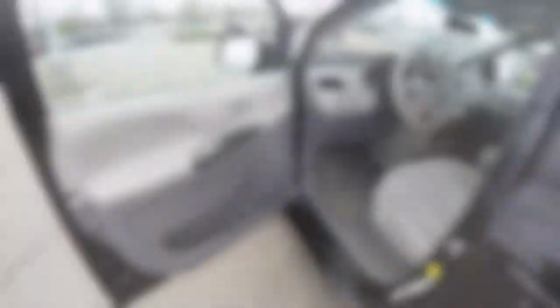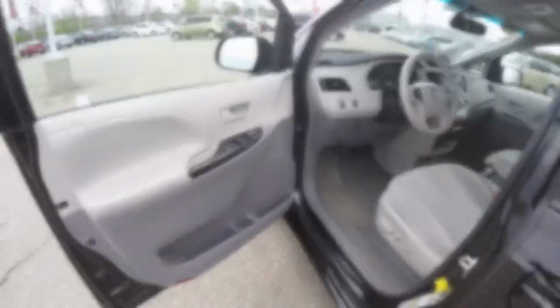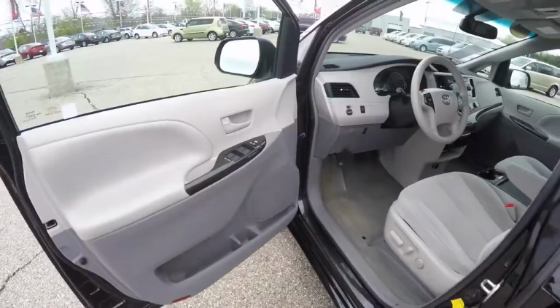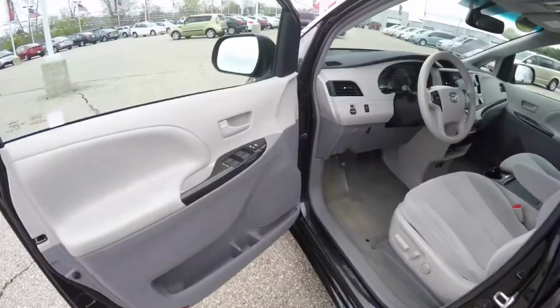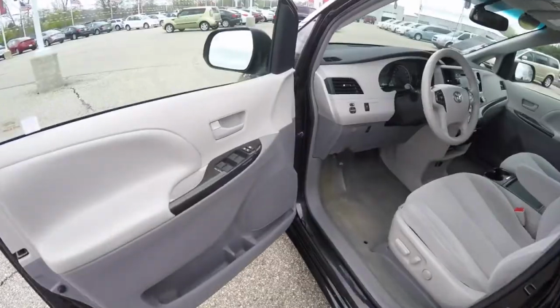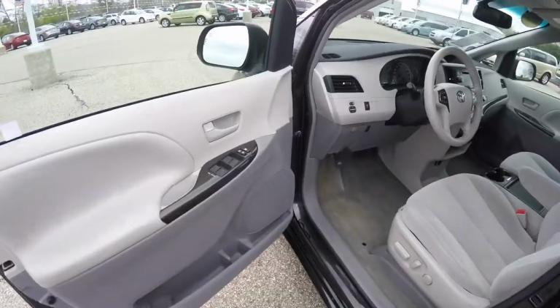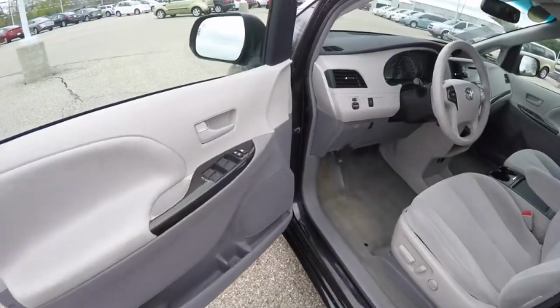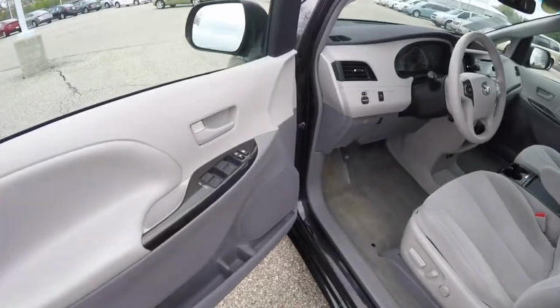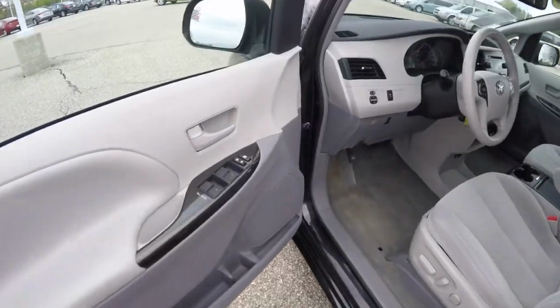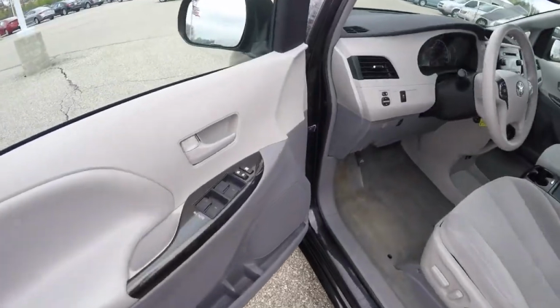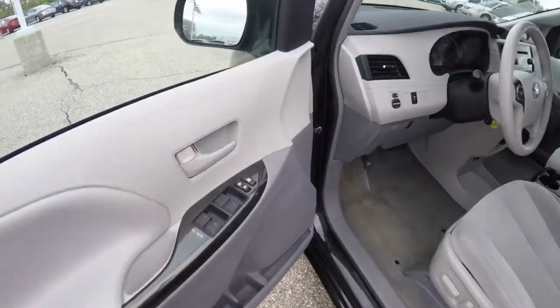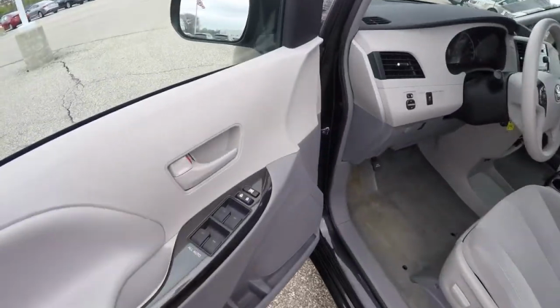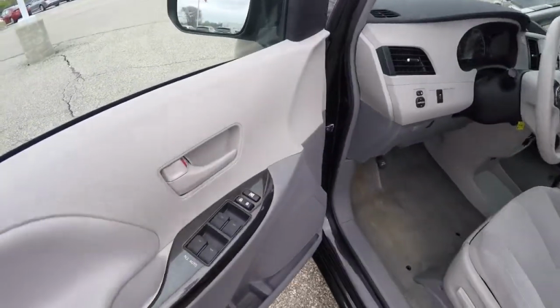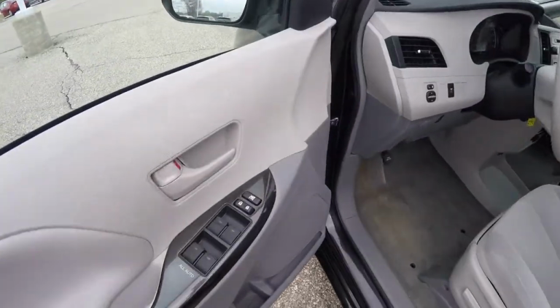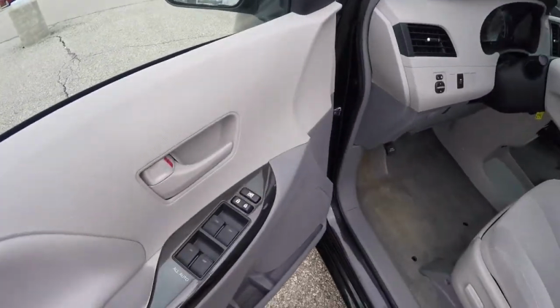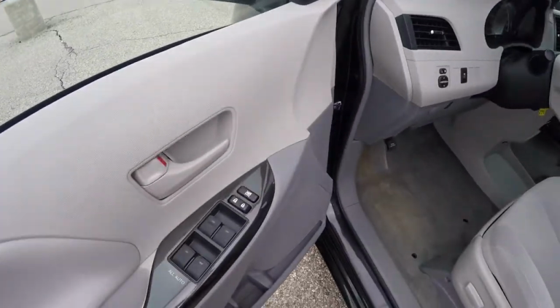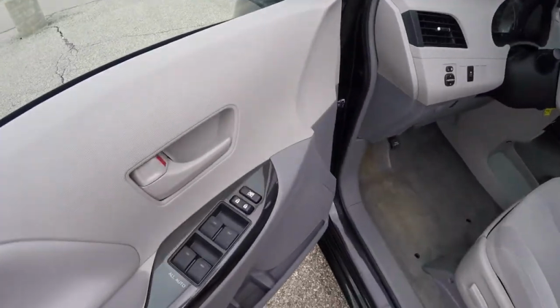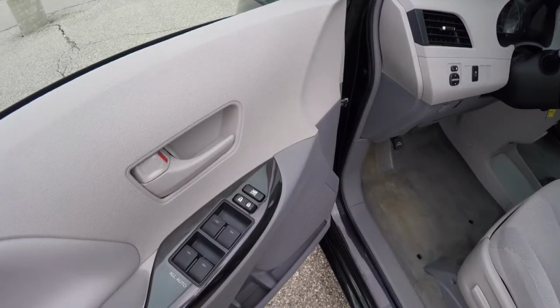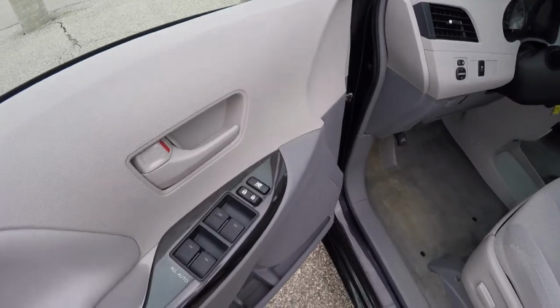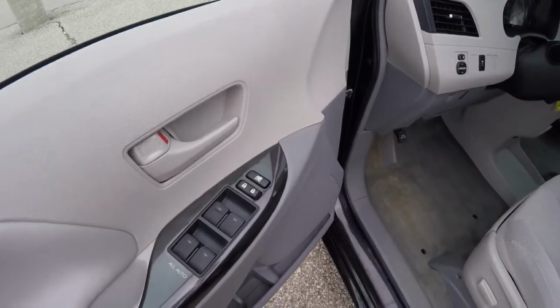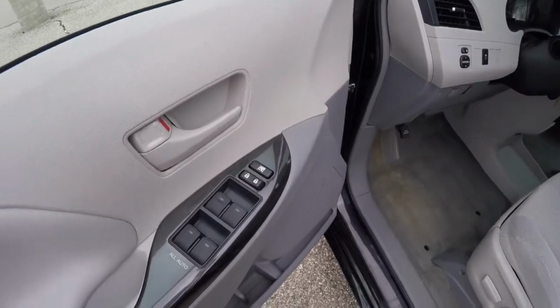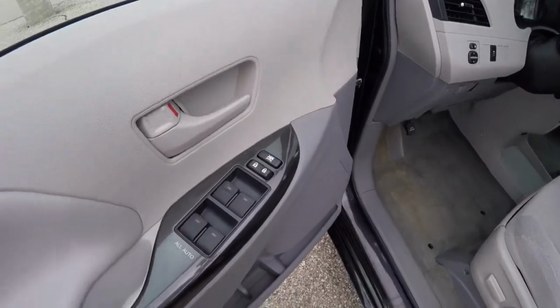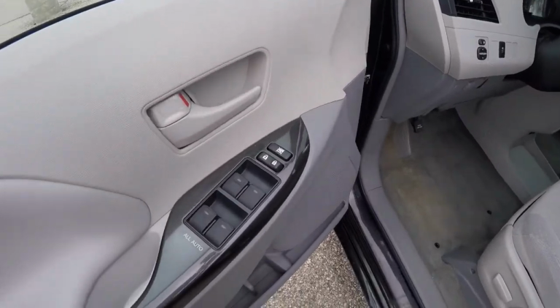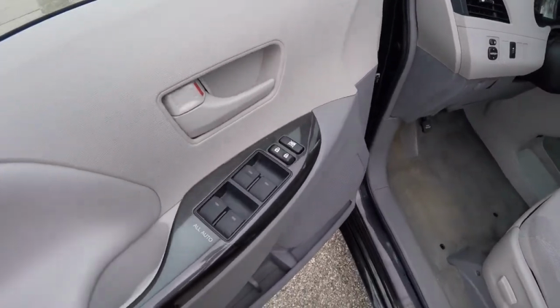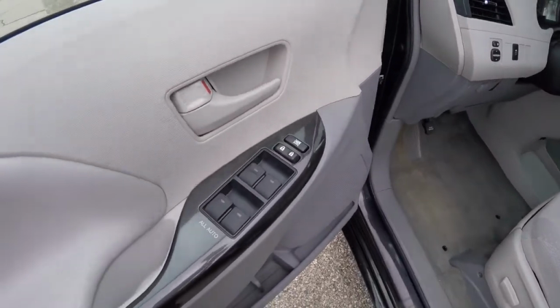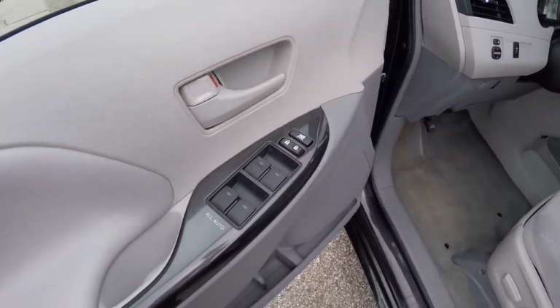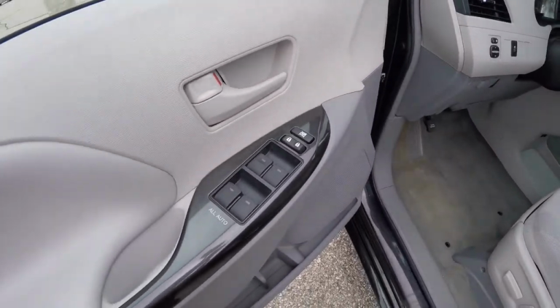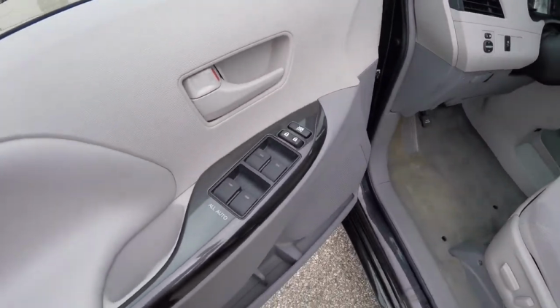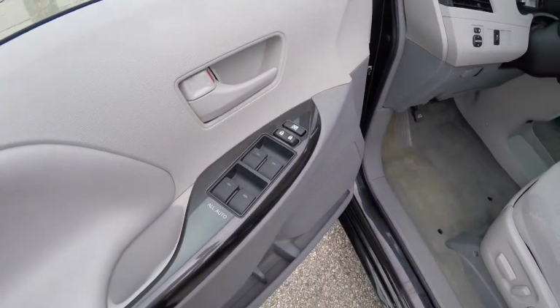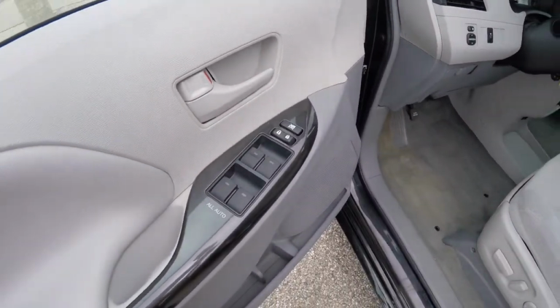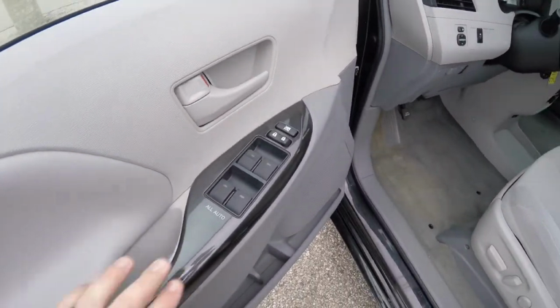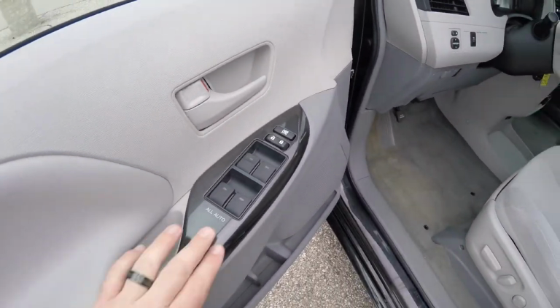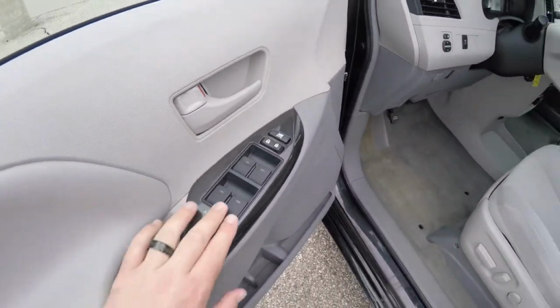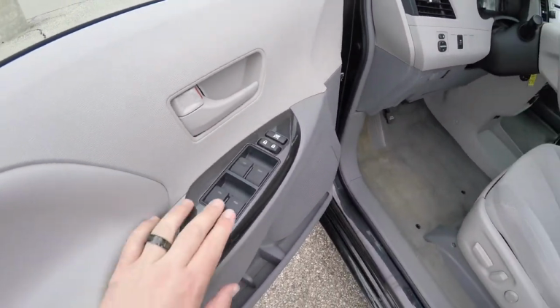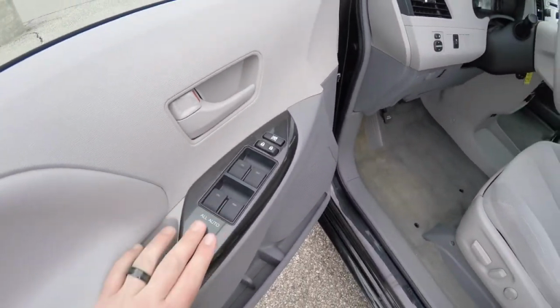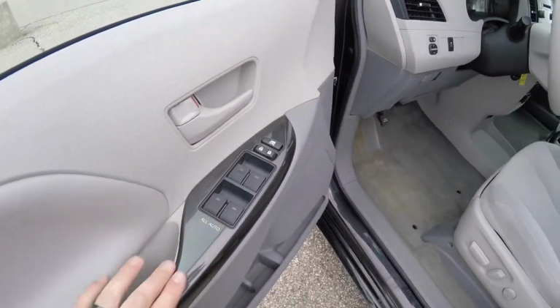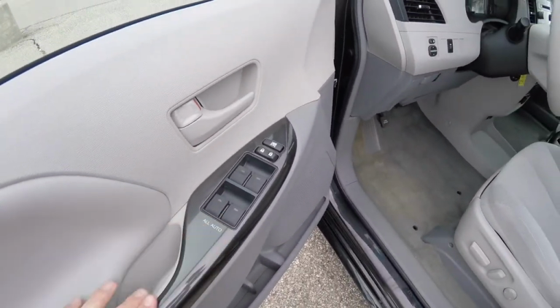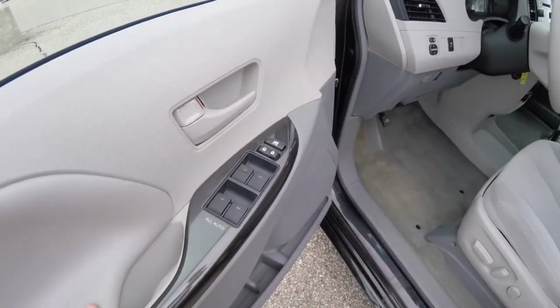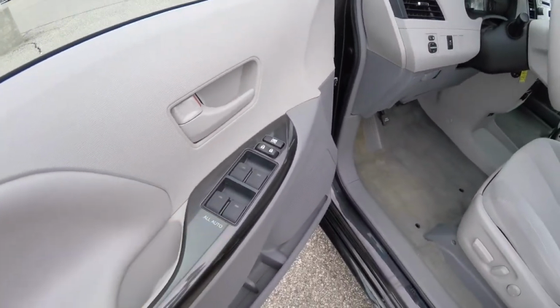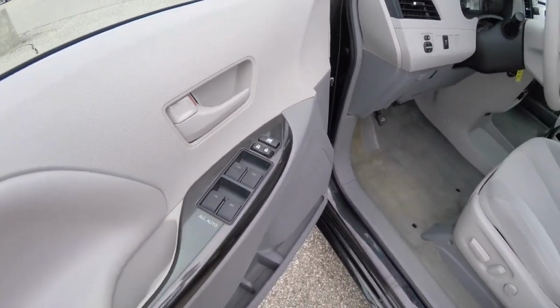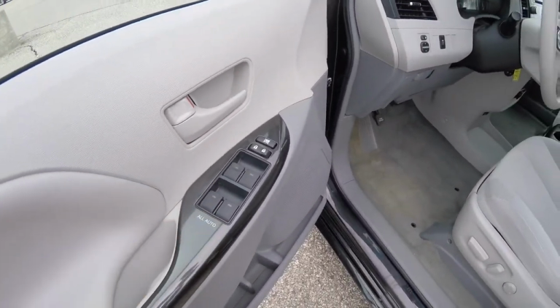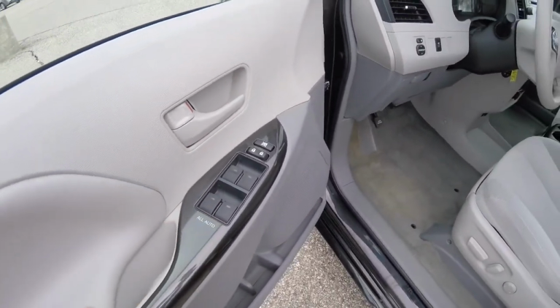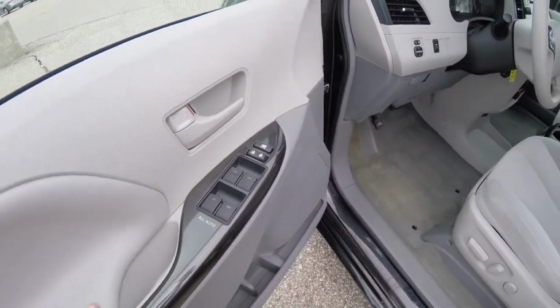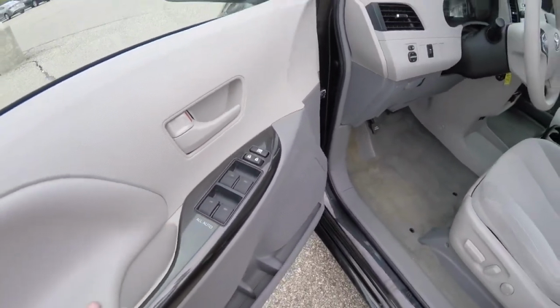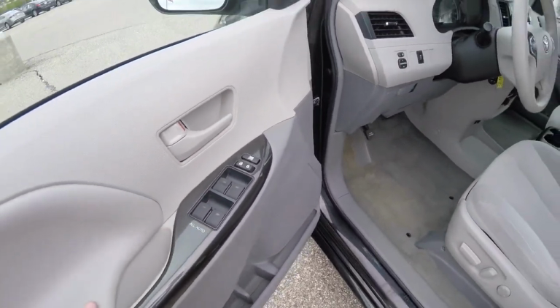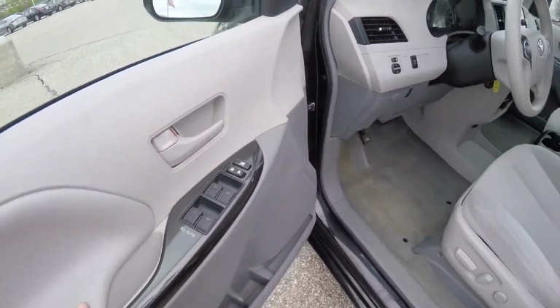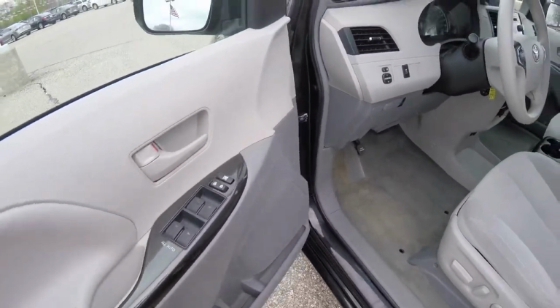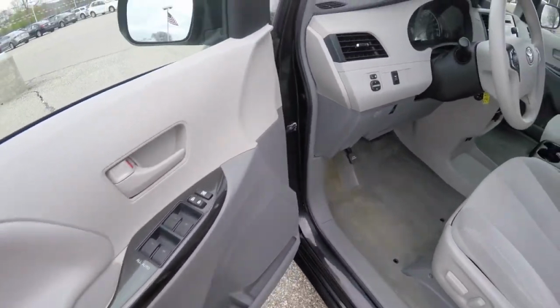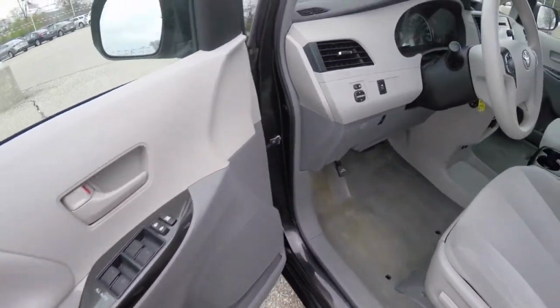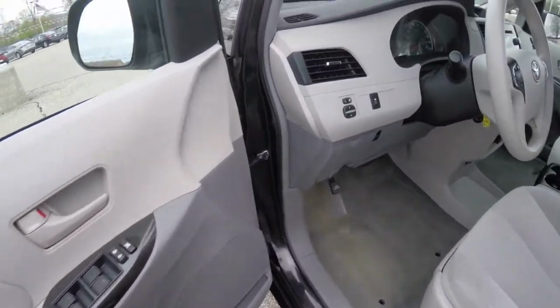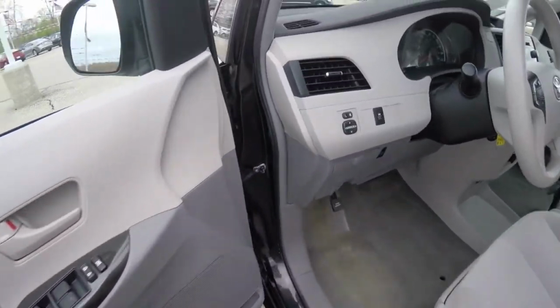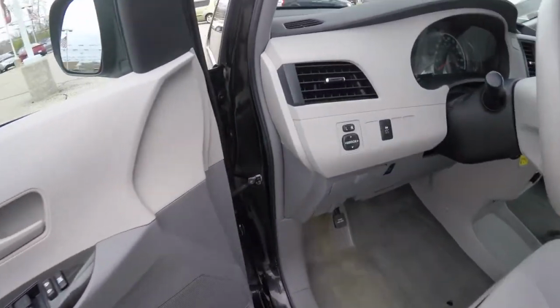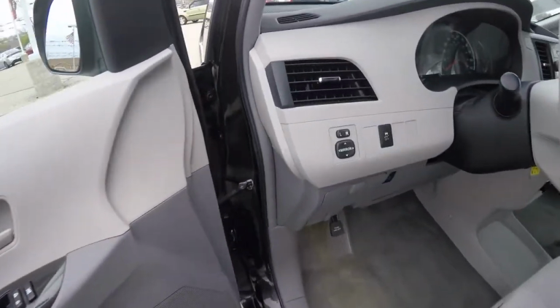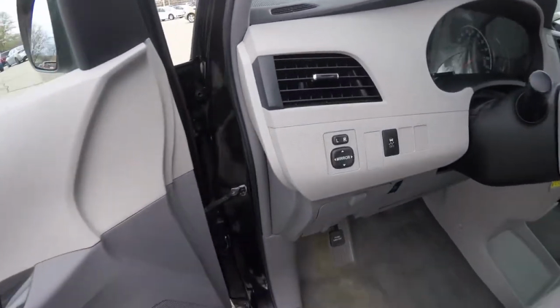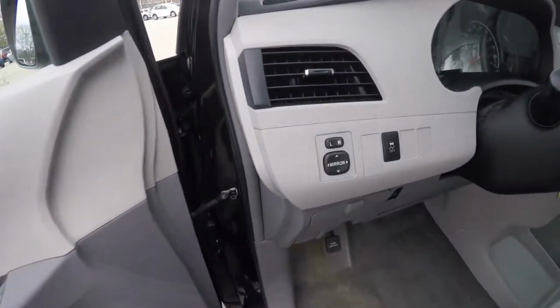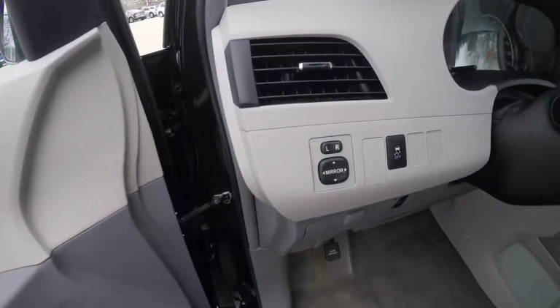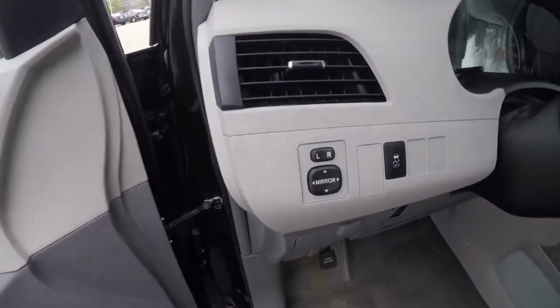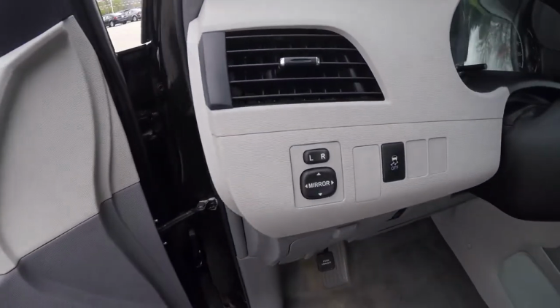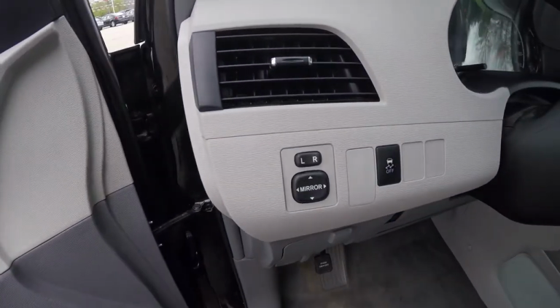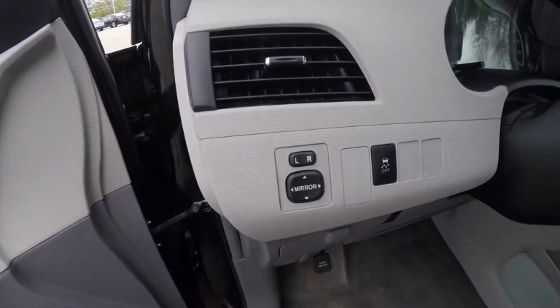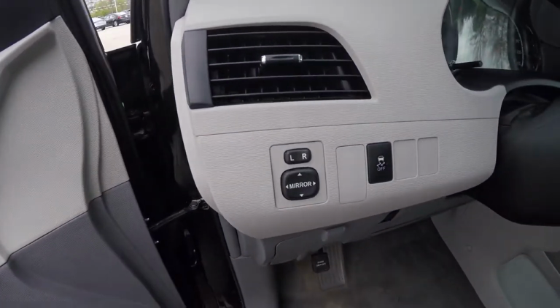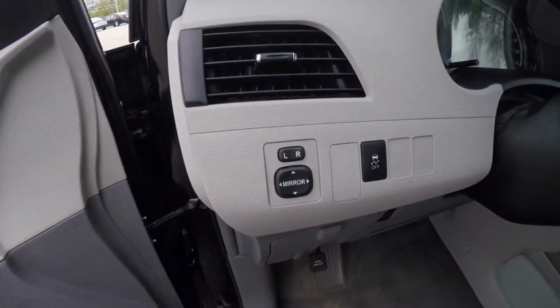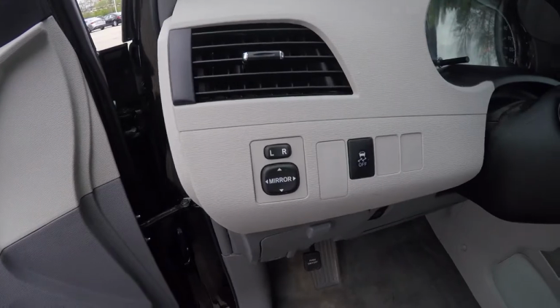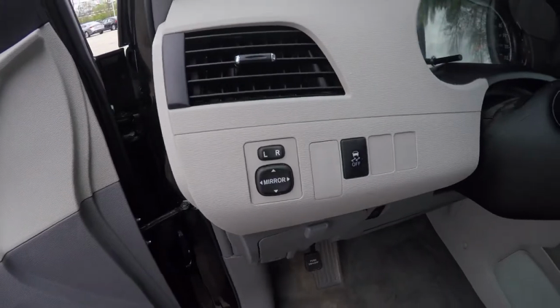Inside we have power heated mirrors, windows and door locks. All windows are auto one touch up and down, with power mirror switches on the dash.